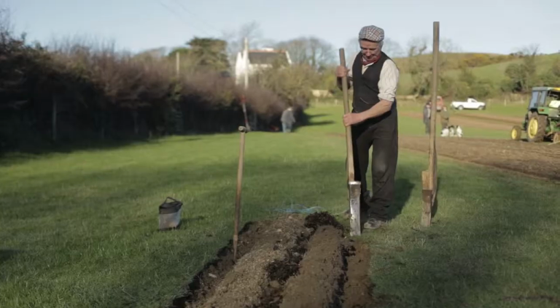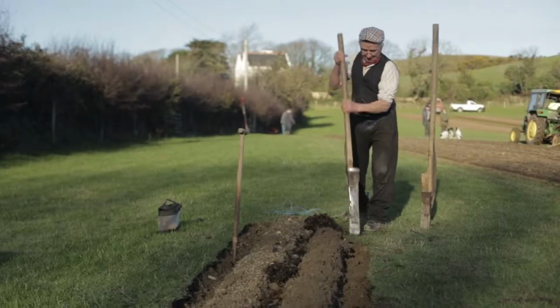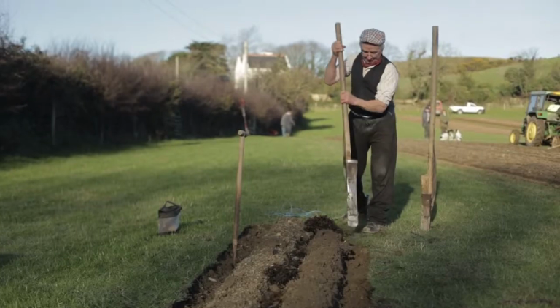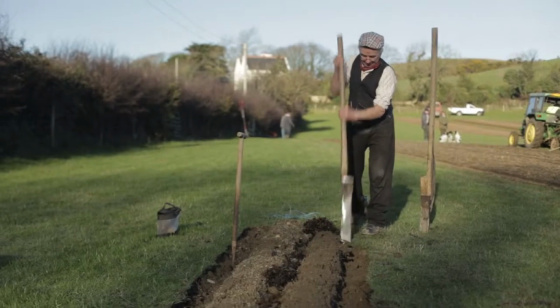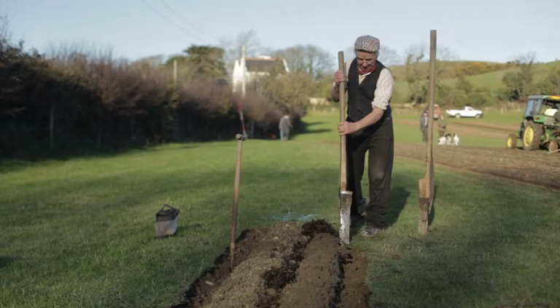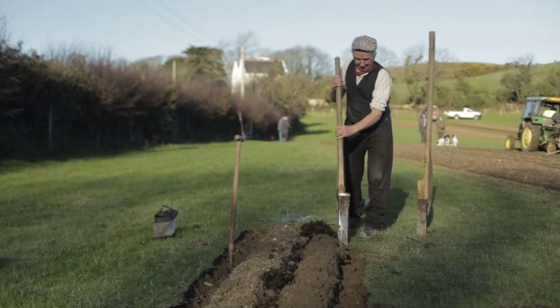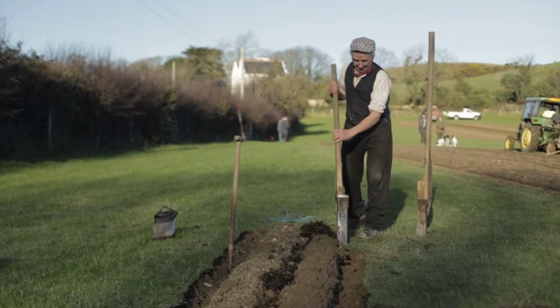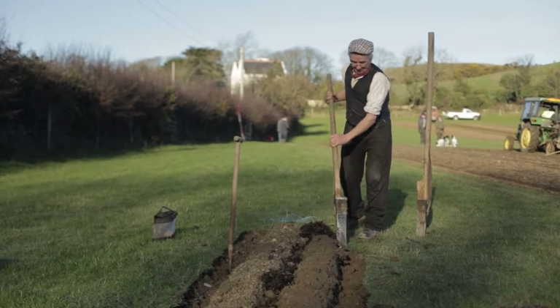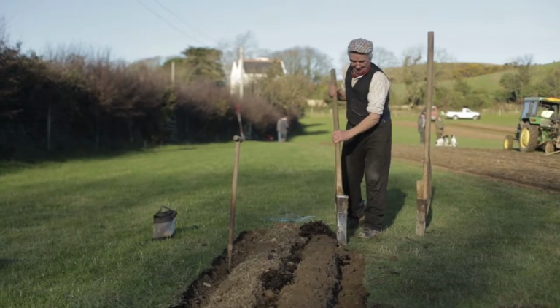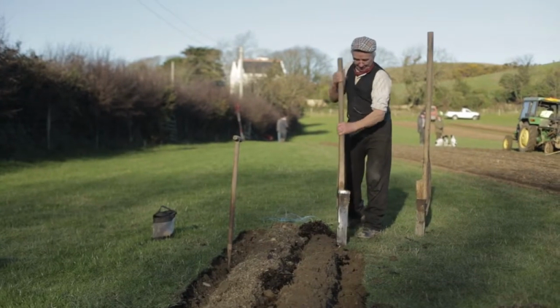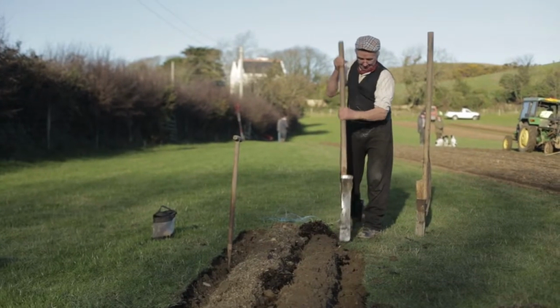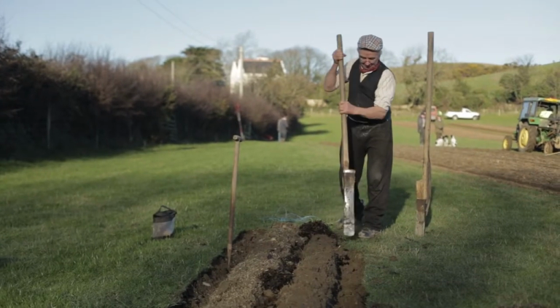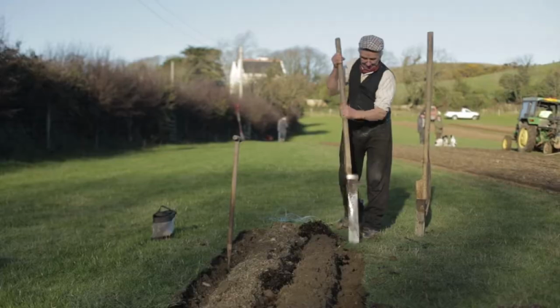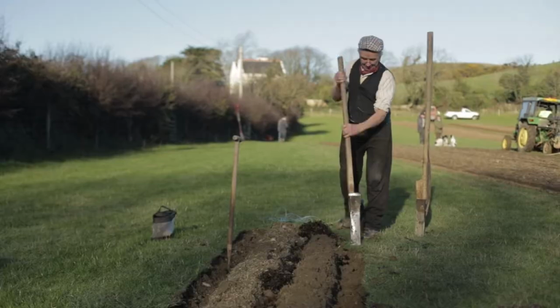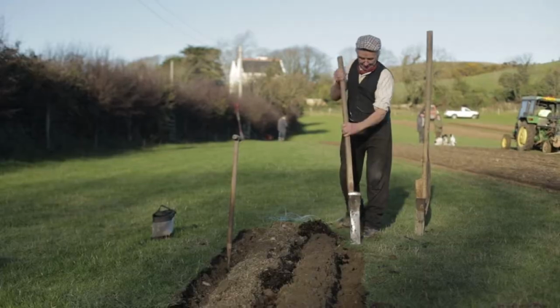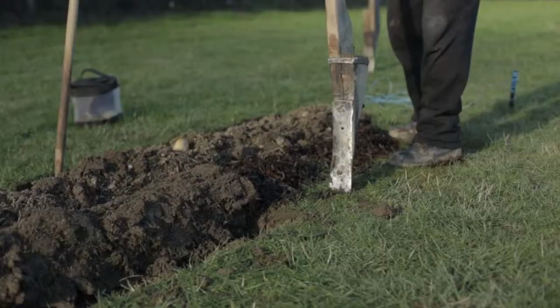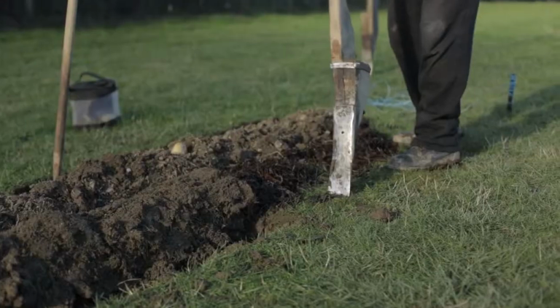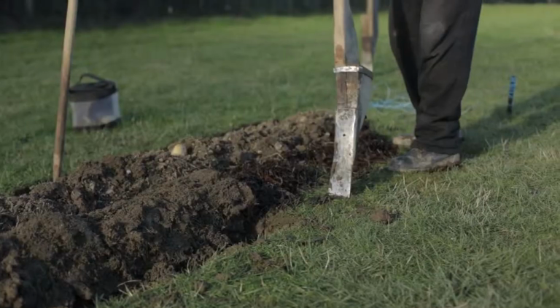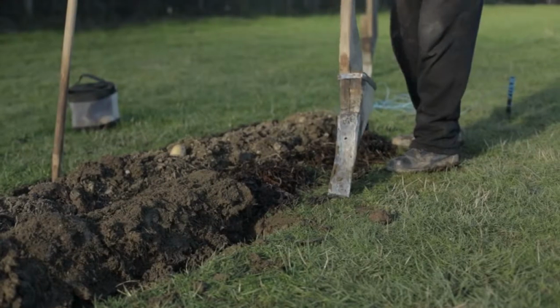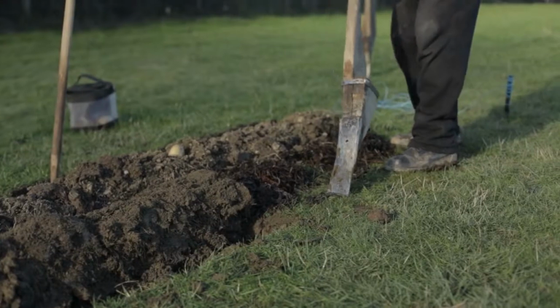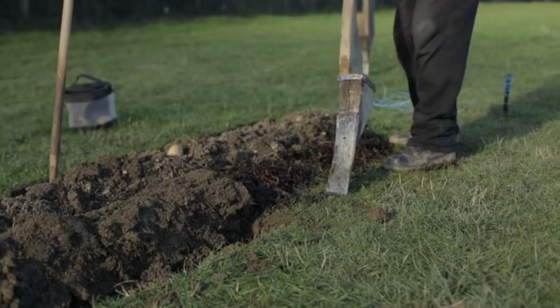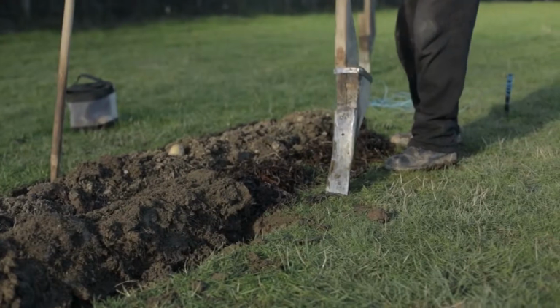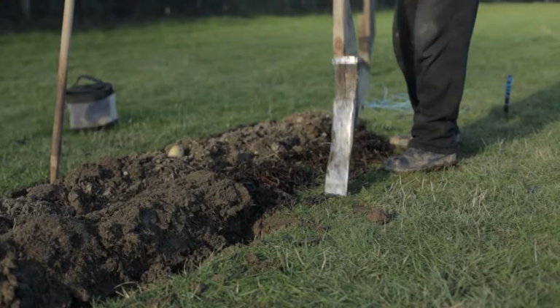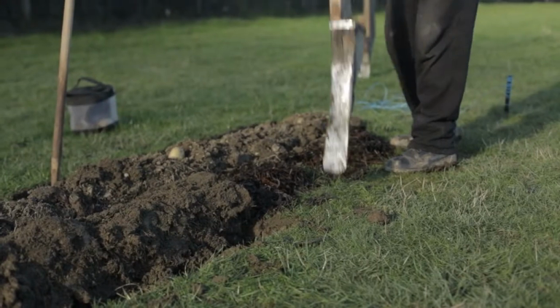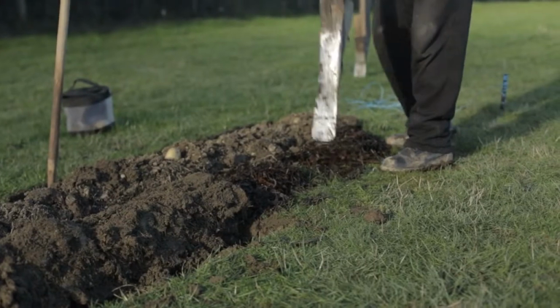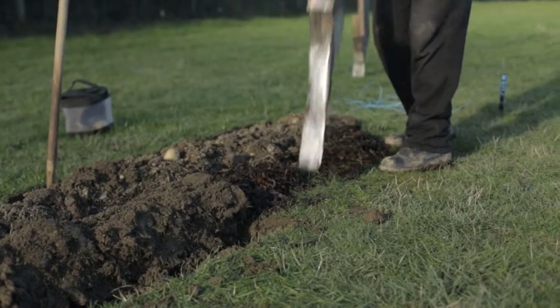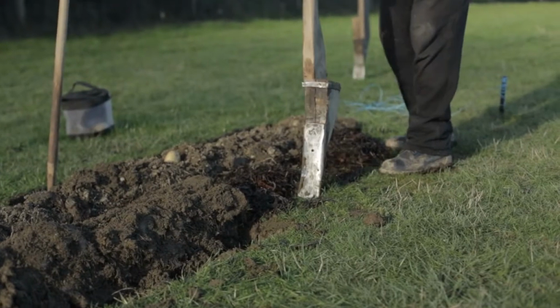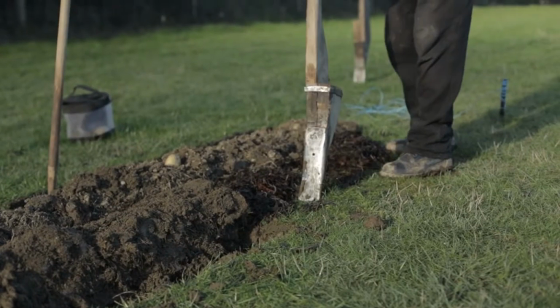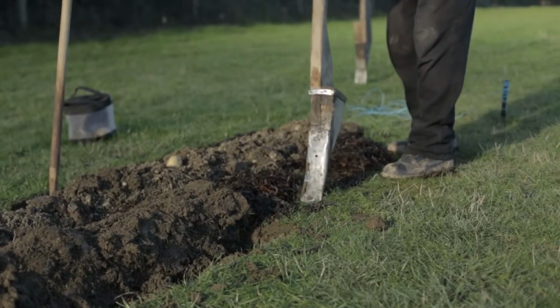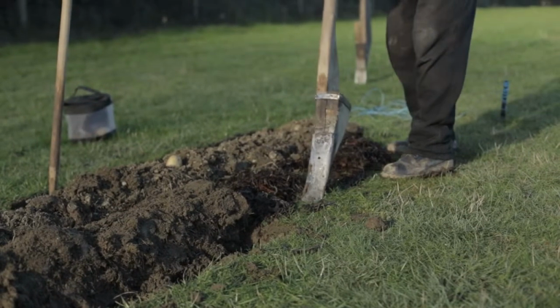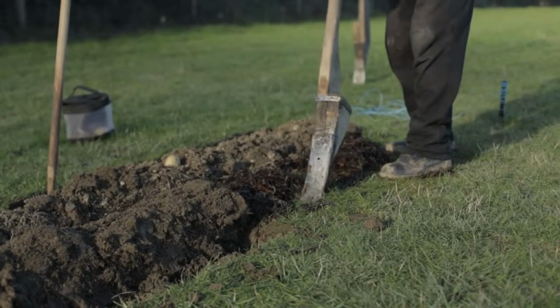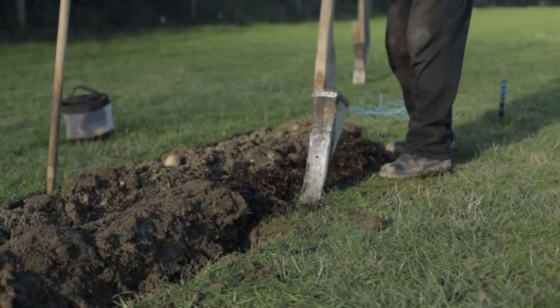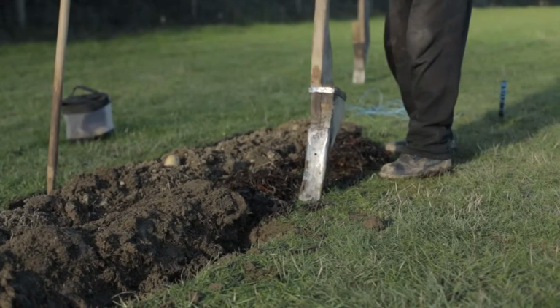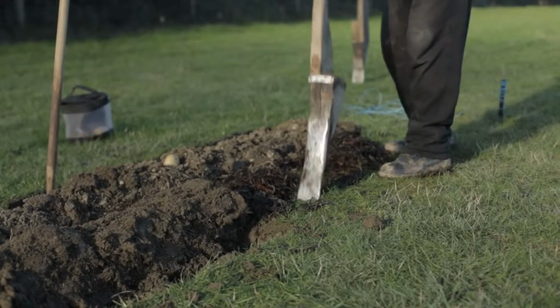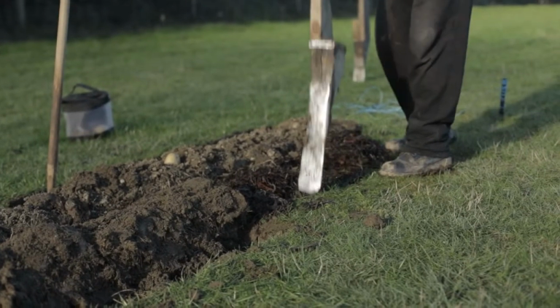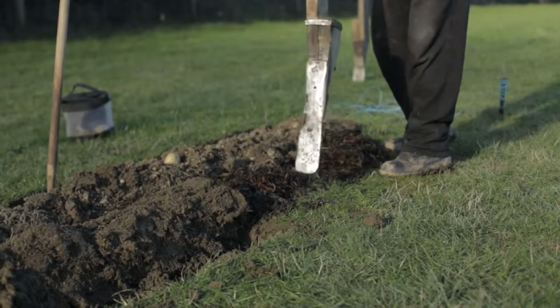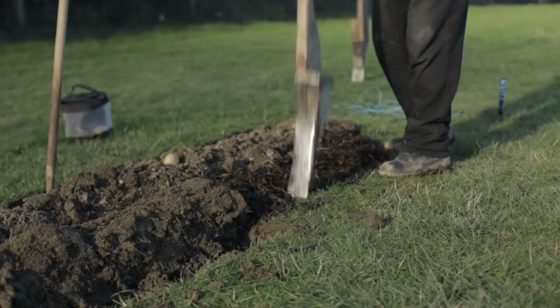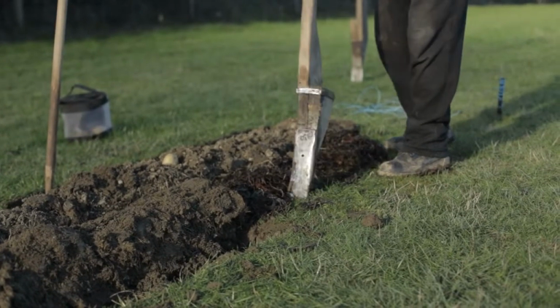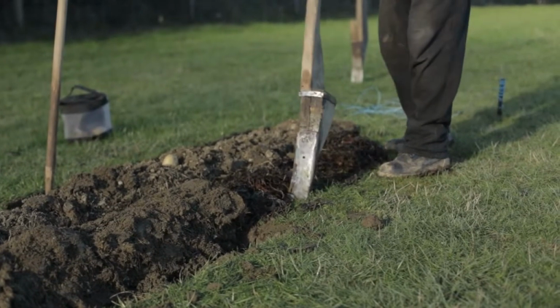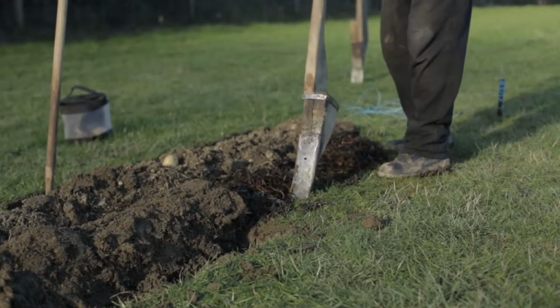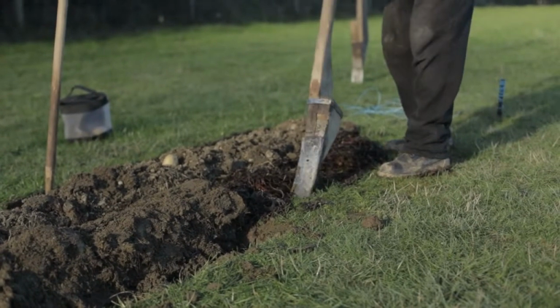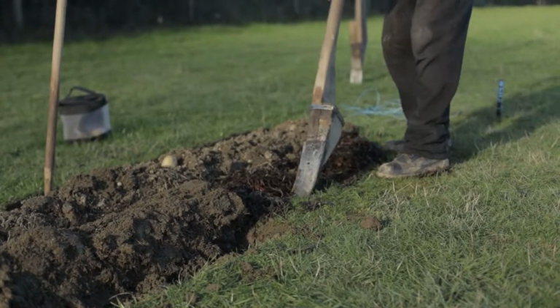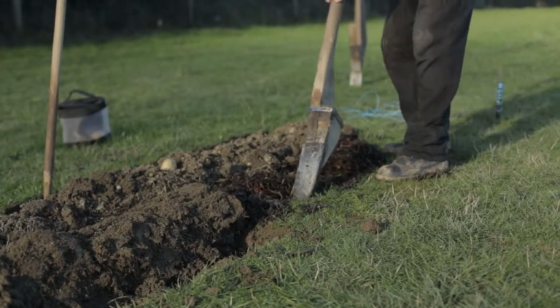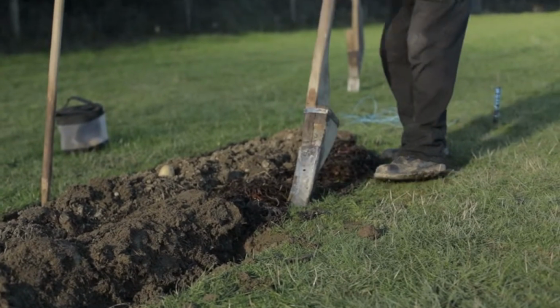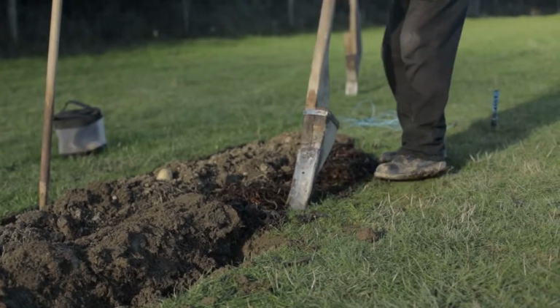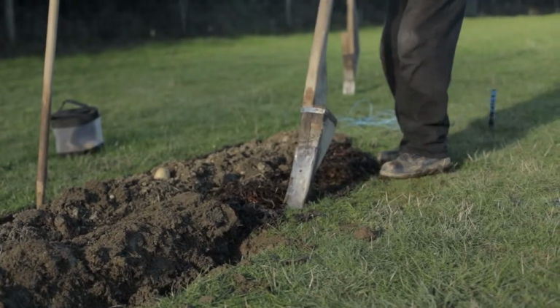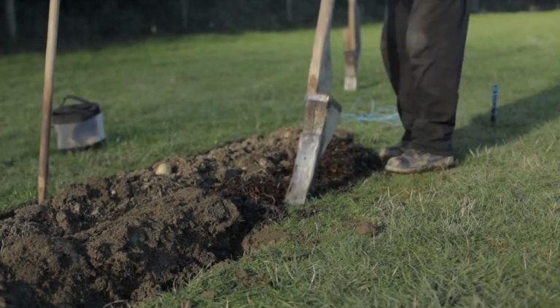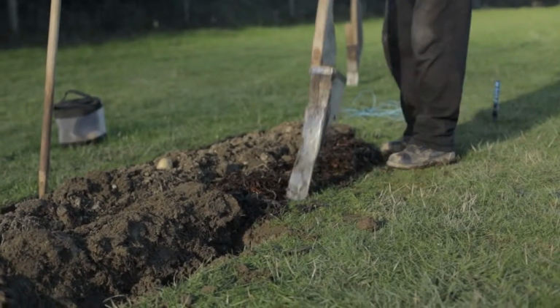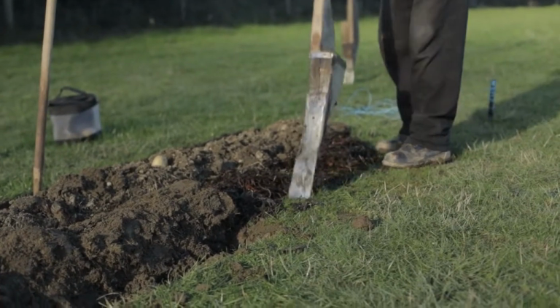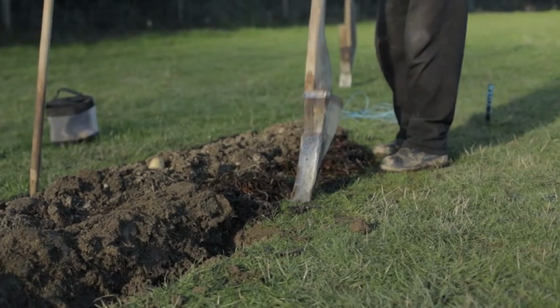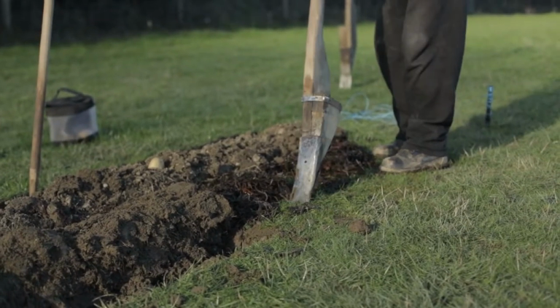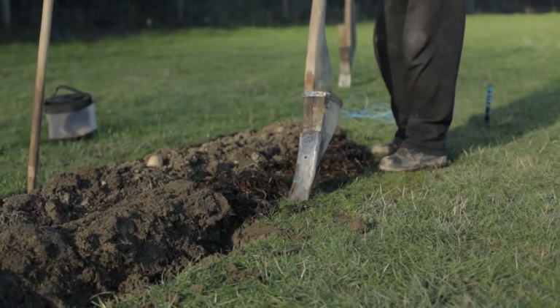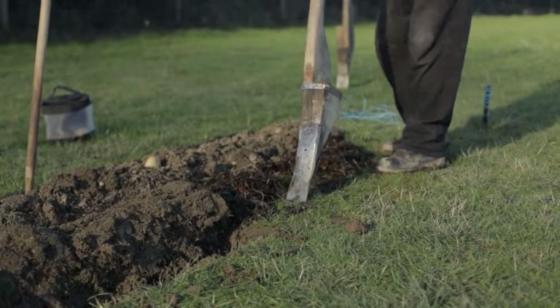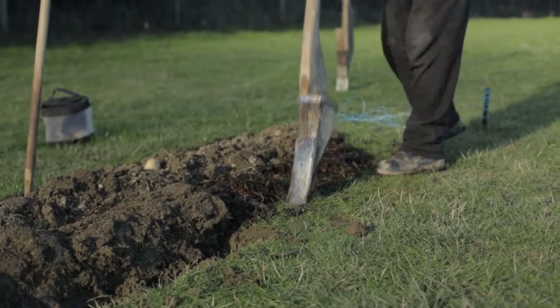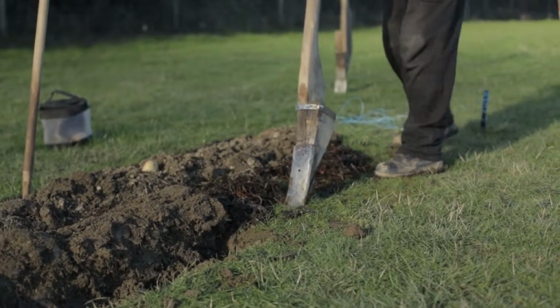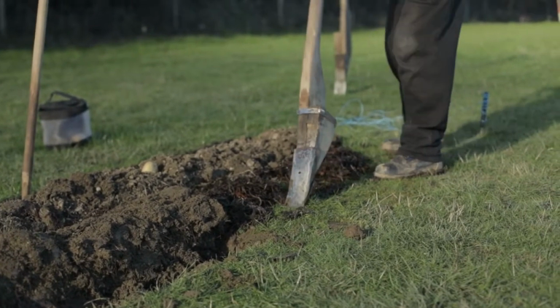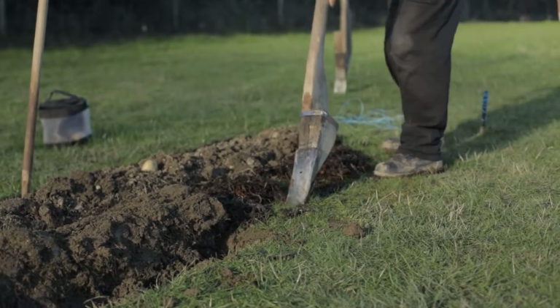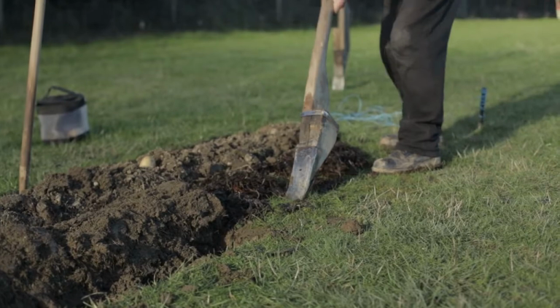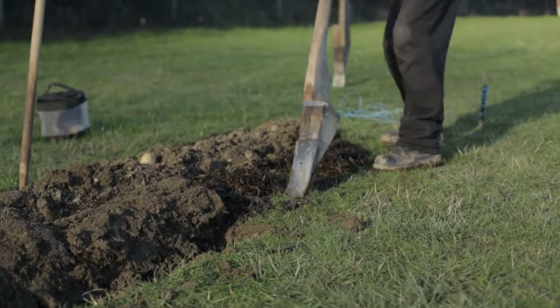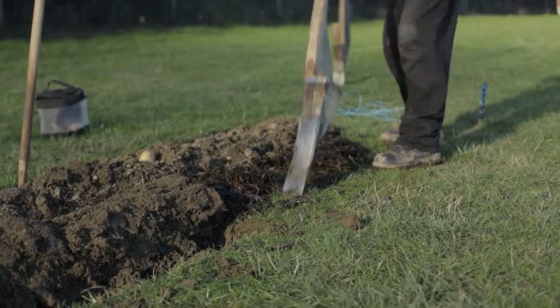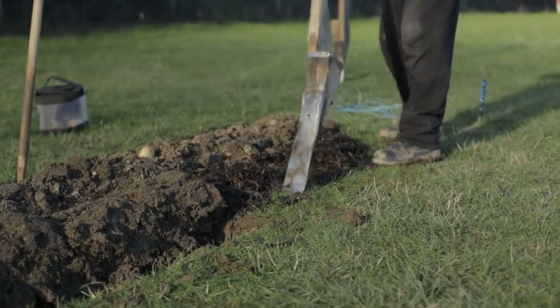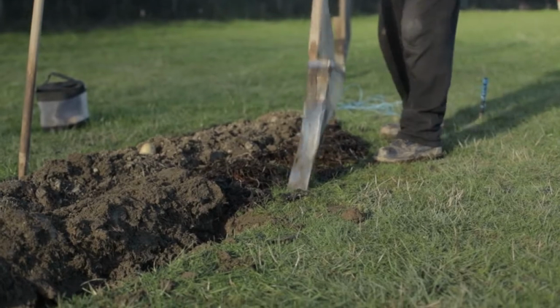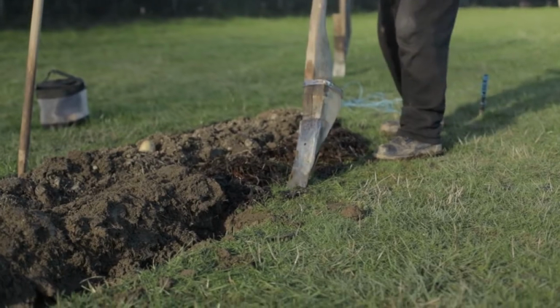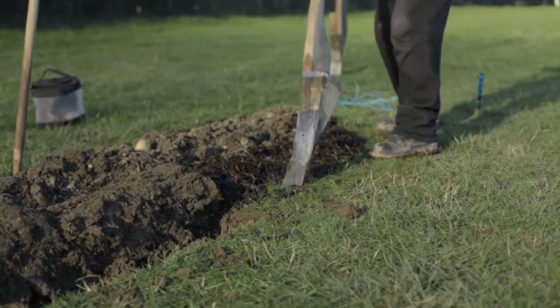I'm only digging two furrows here. They're about nine inches wide and they've got seaweed in — that was the natural form of fertilizer.